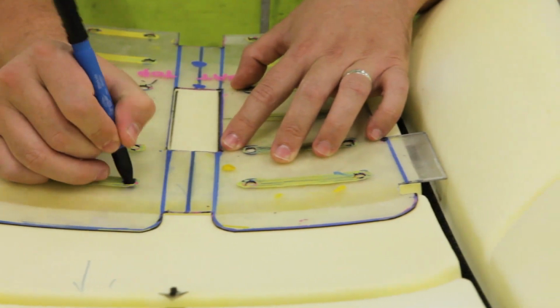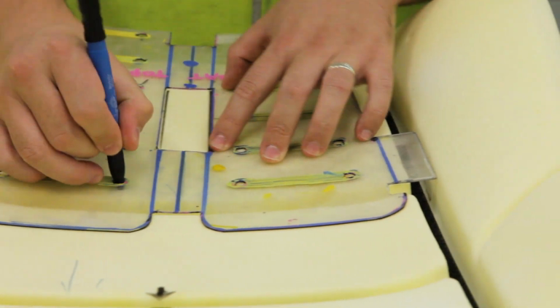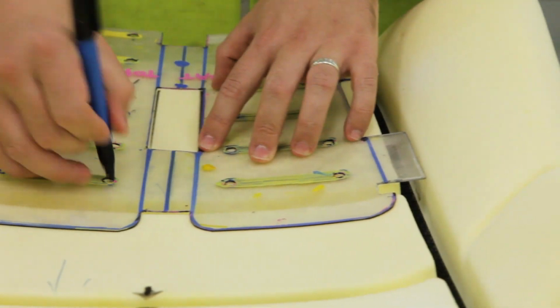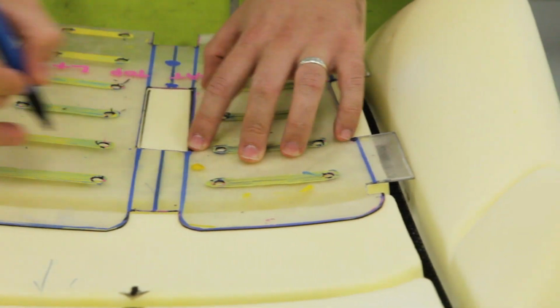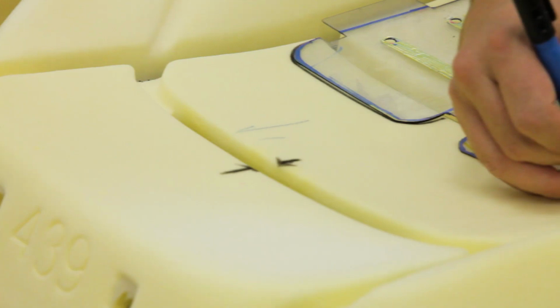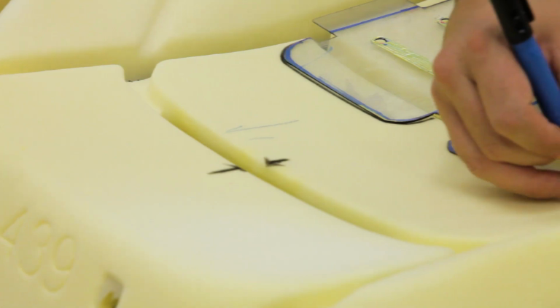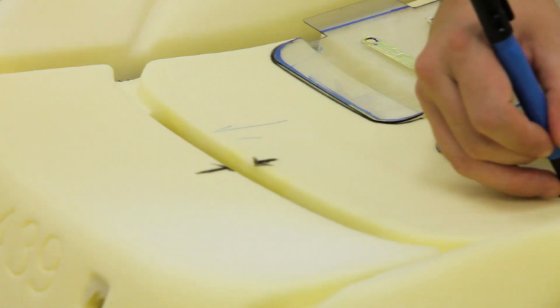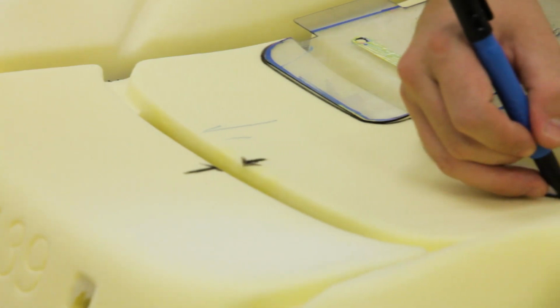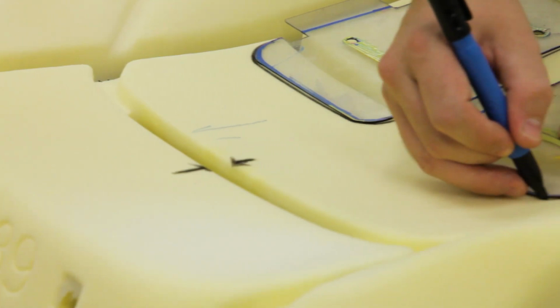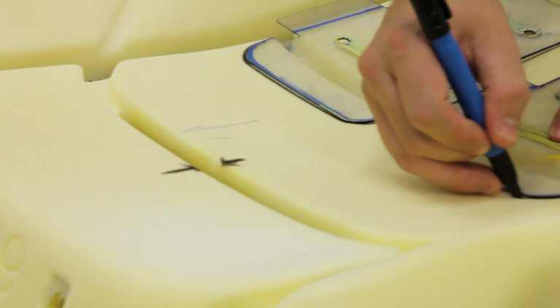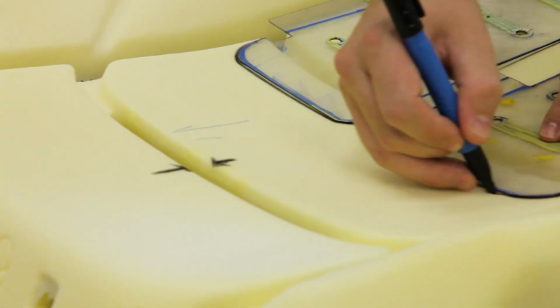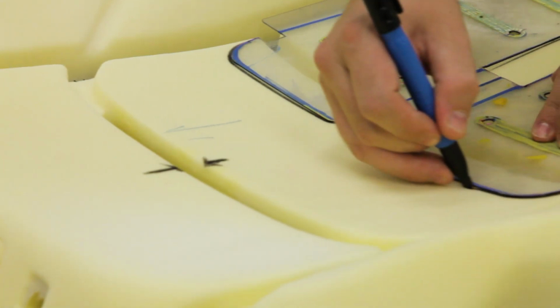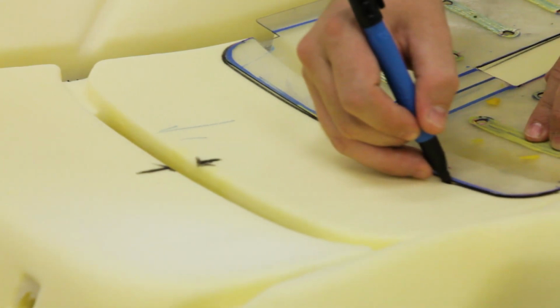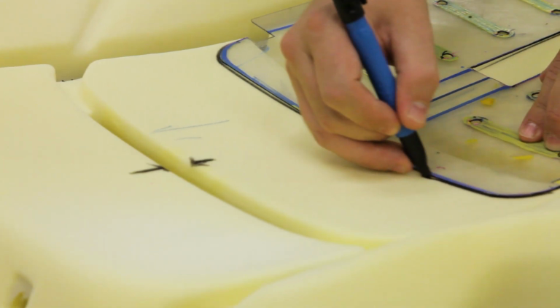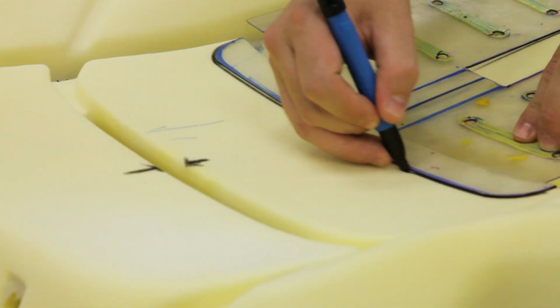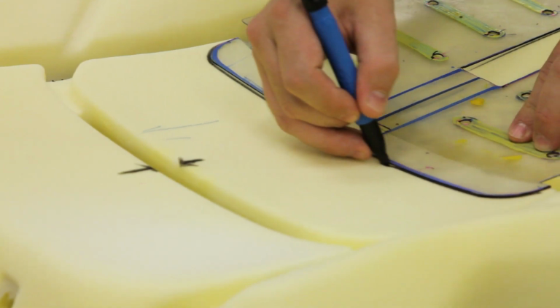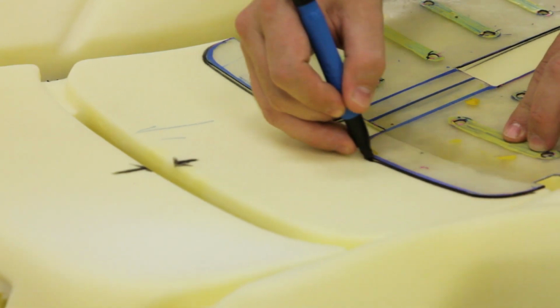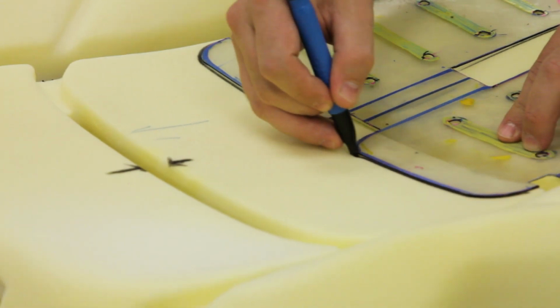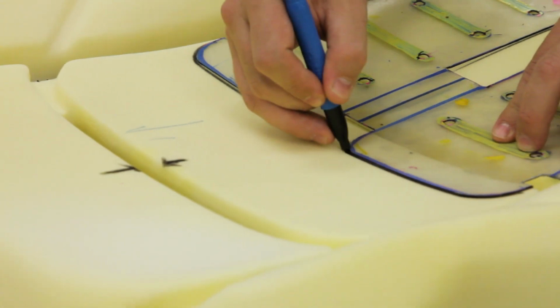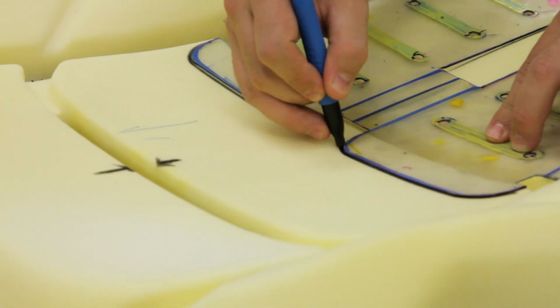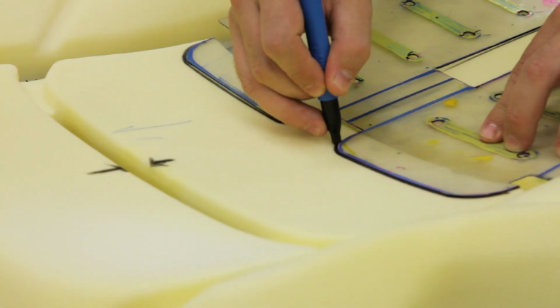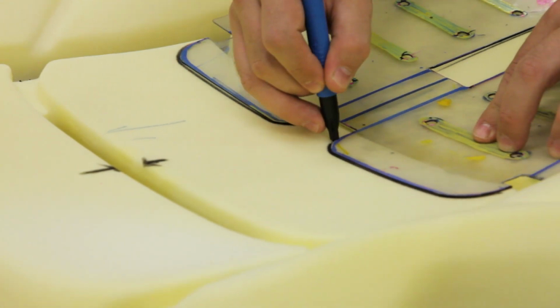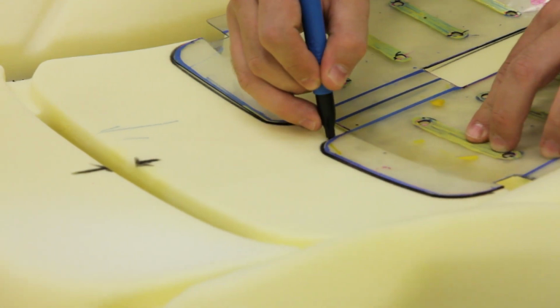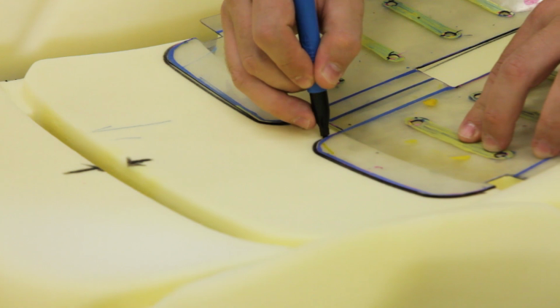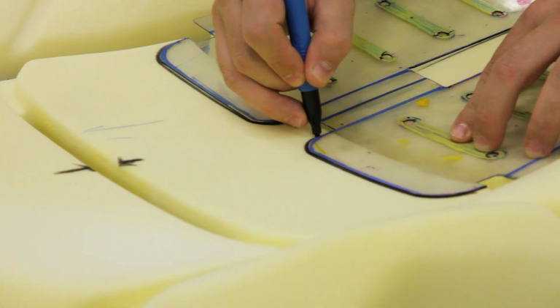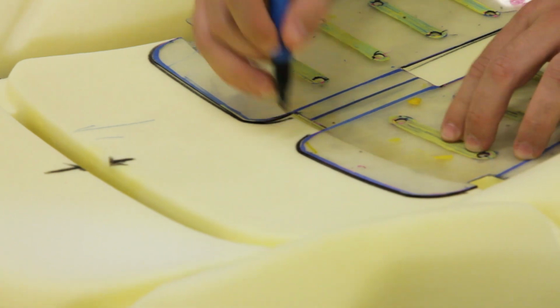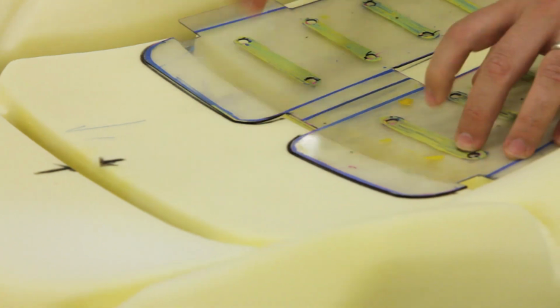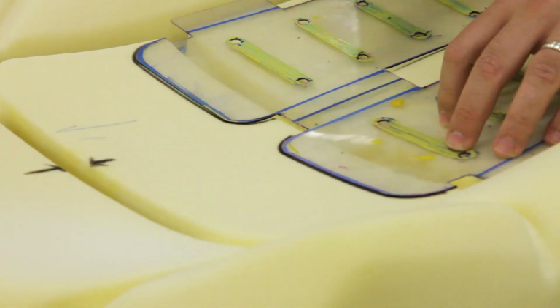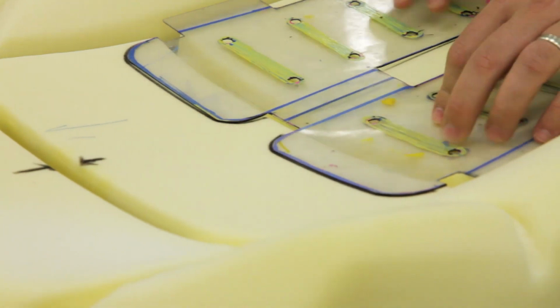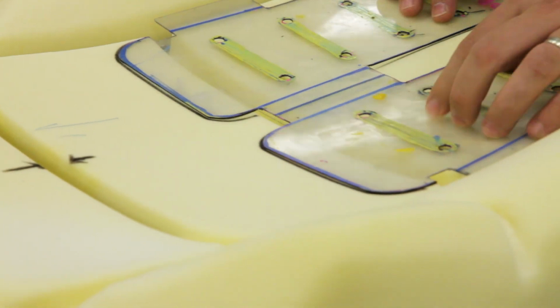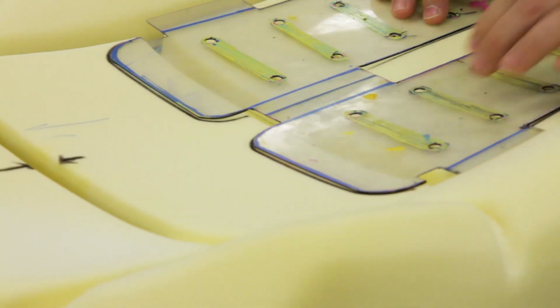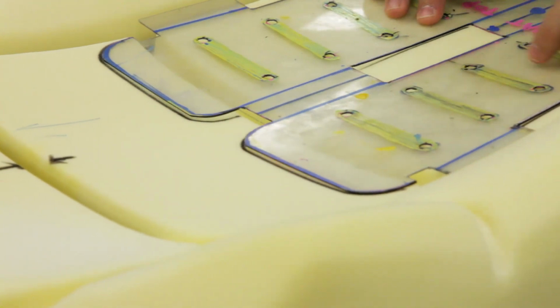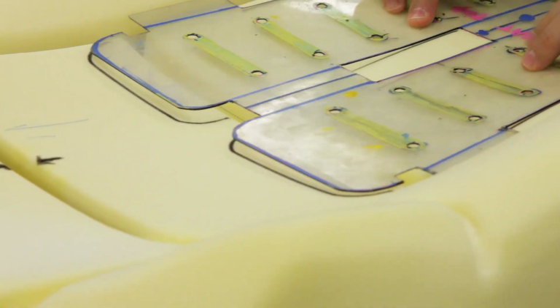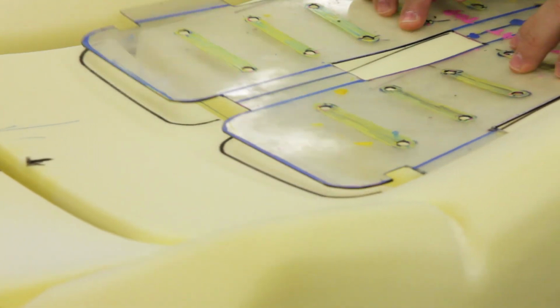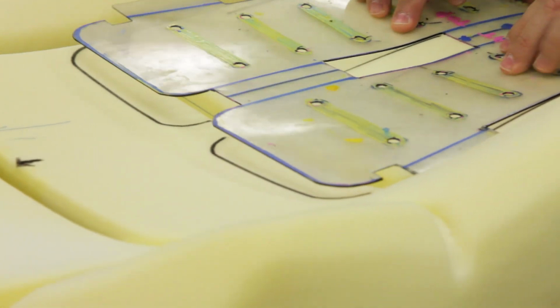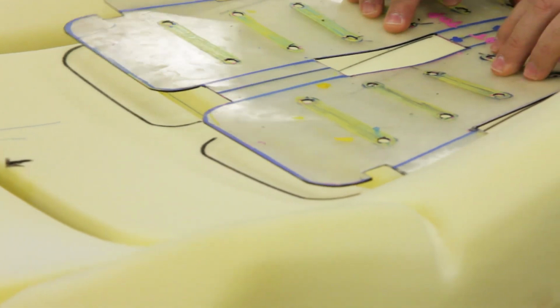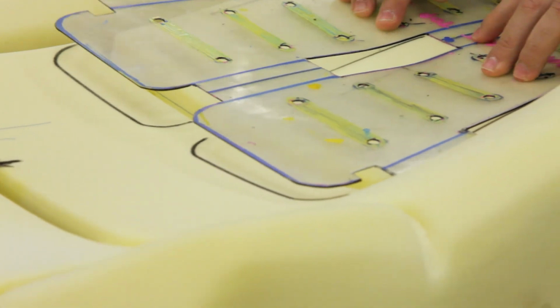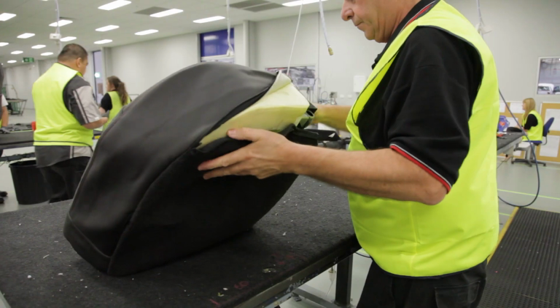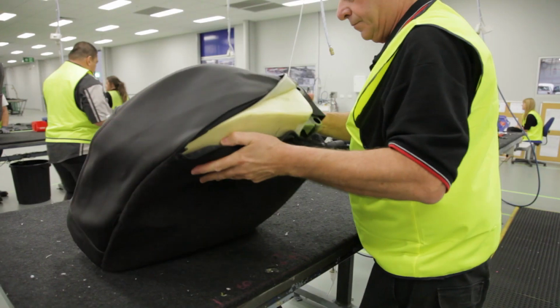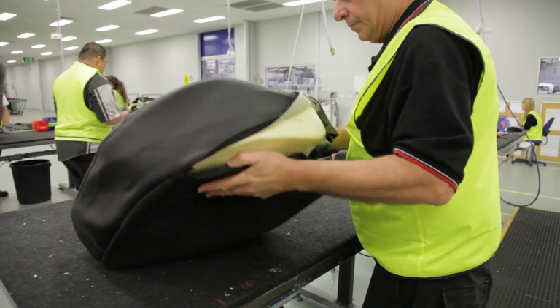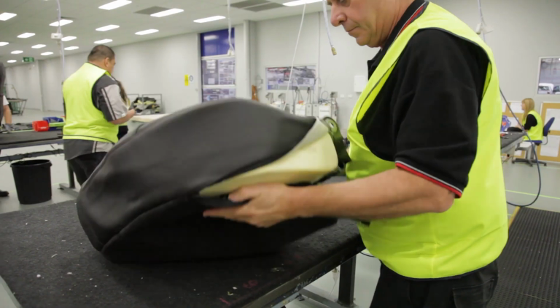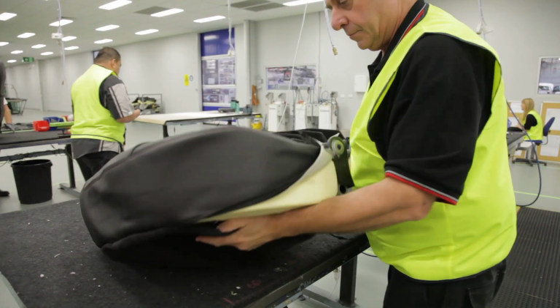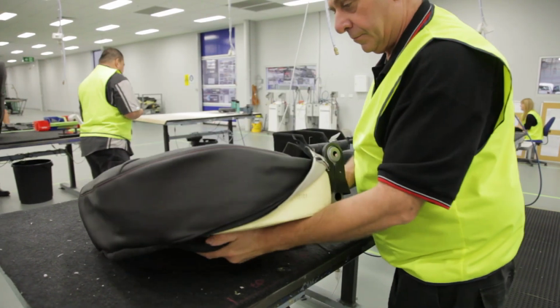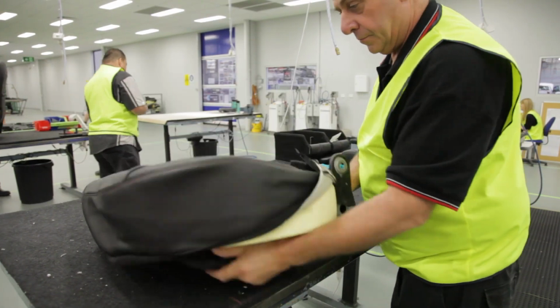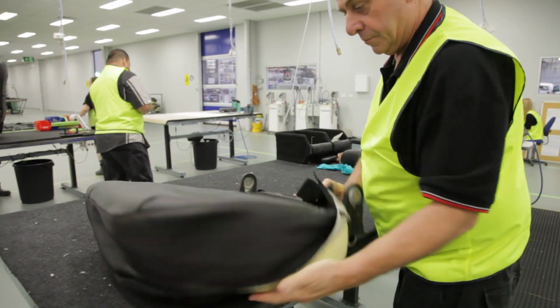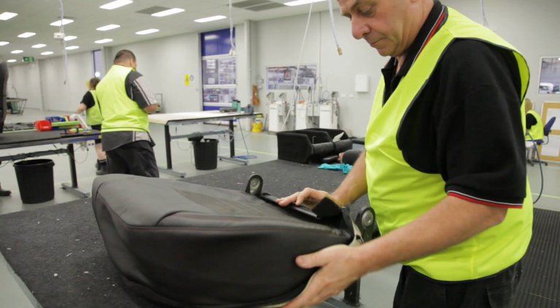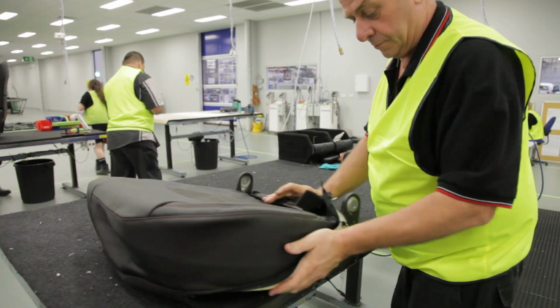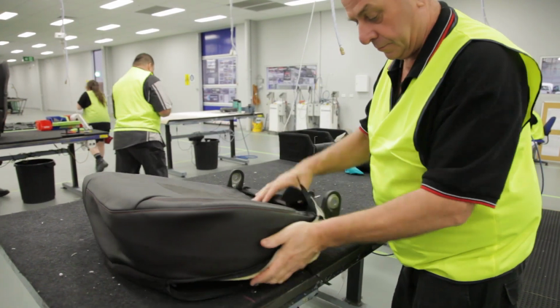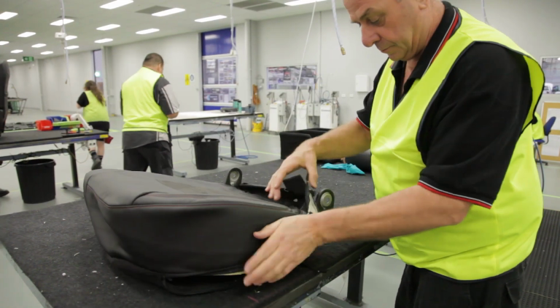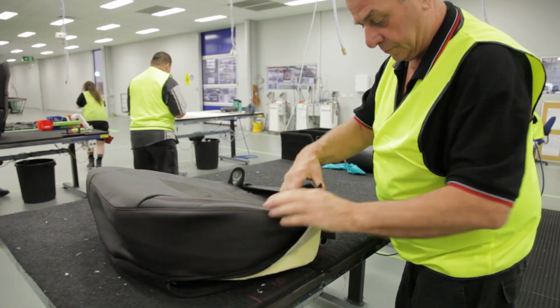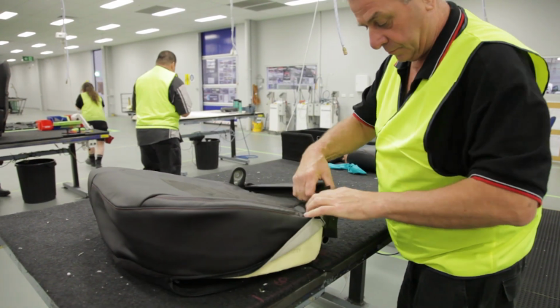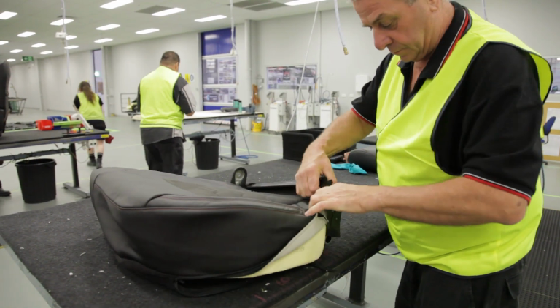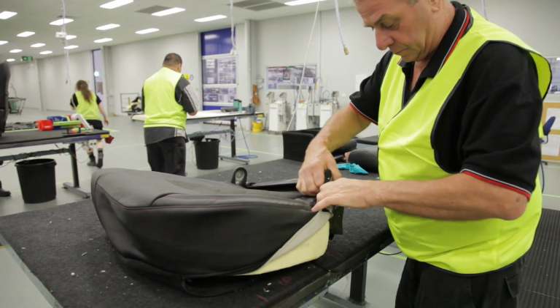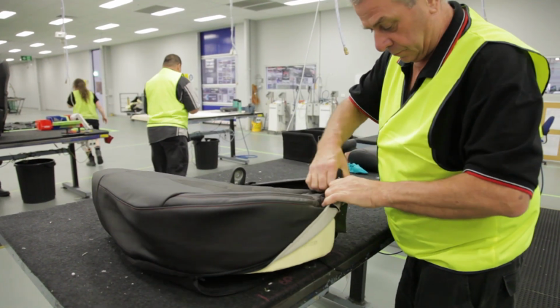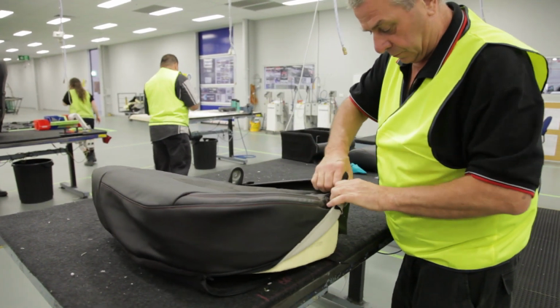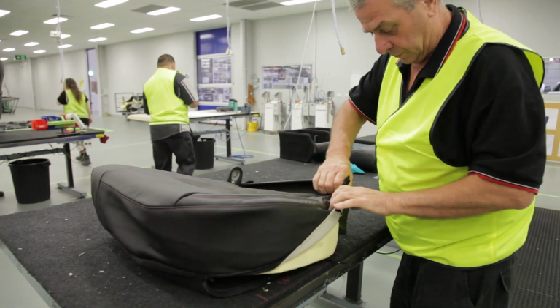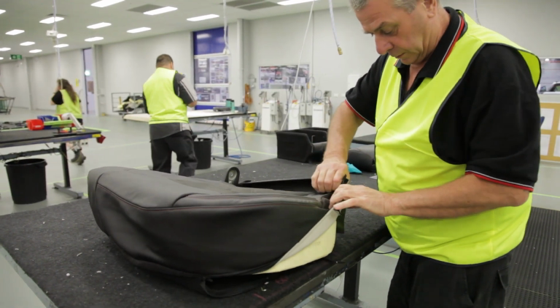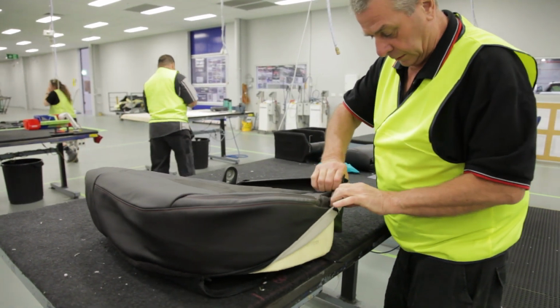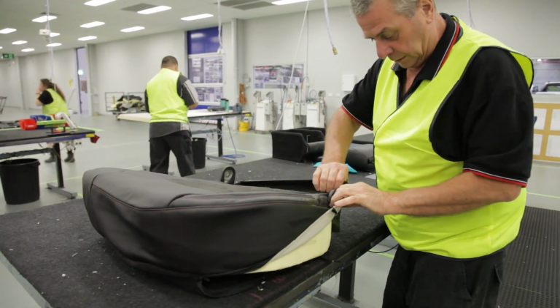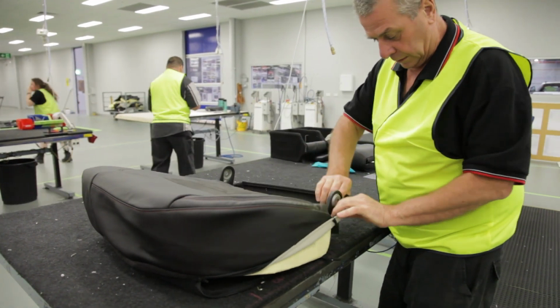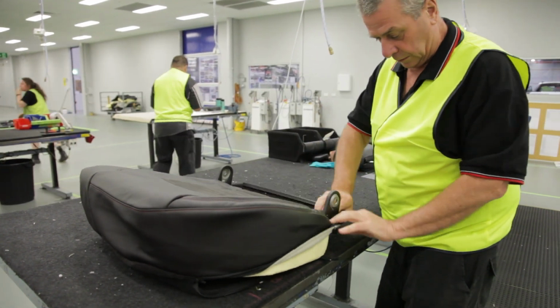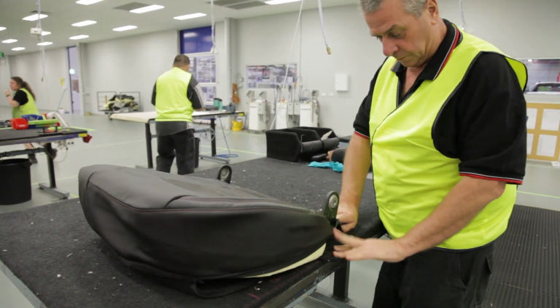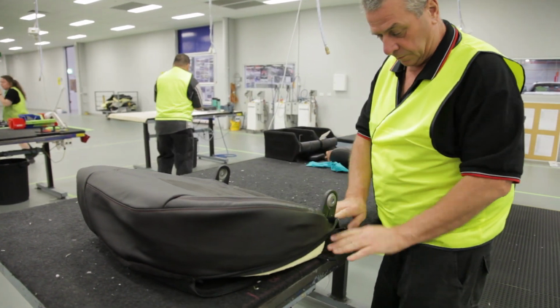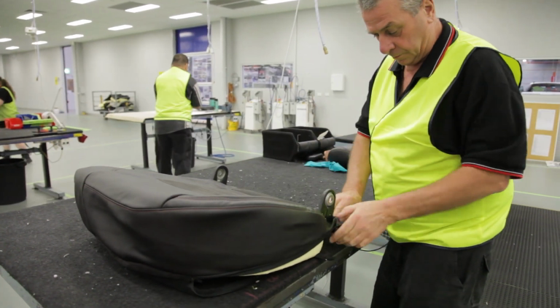Once this is marked, we then take the heater mats and glue them onto these new foam pads, and then they're sent back to station one to be fitted with the new trim covers.